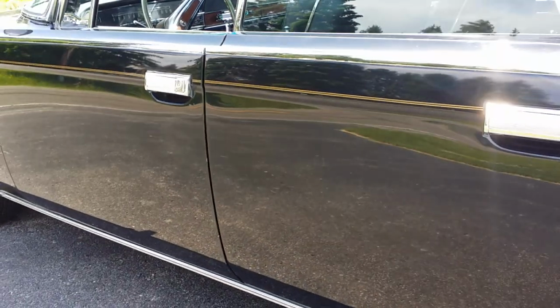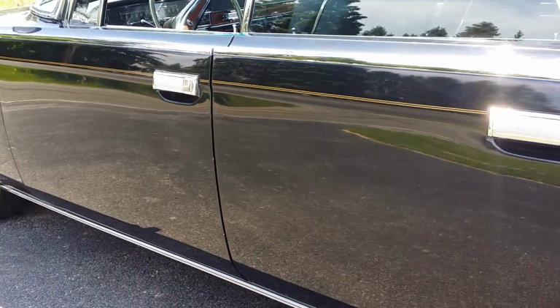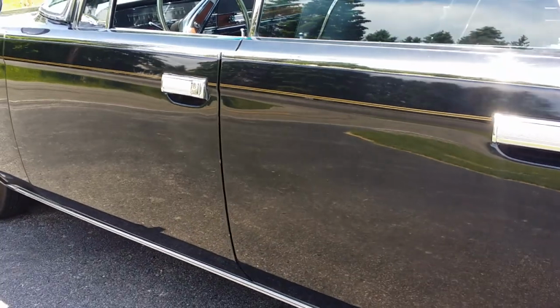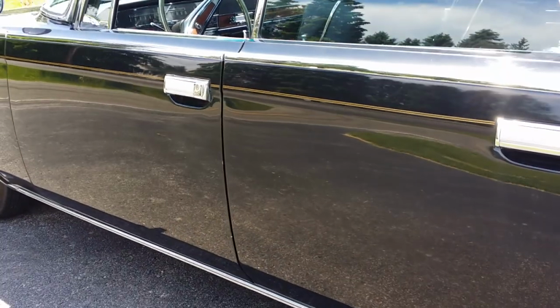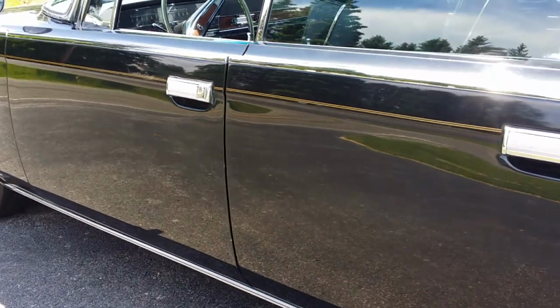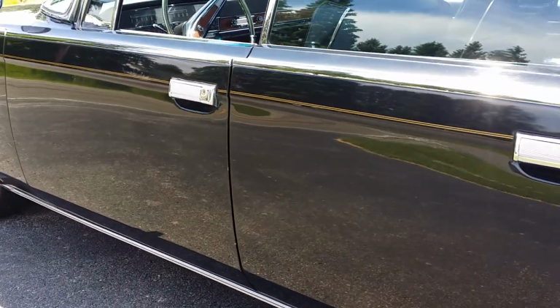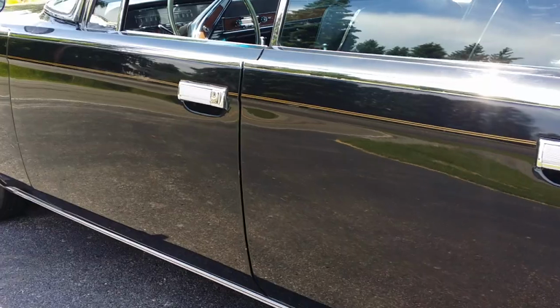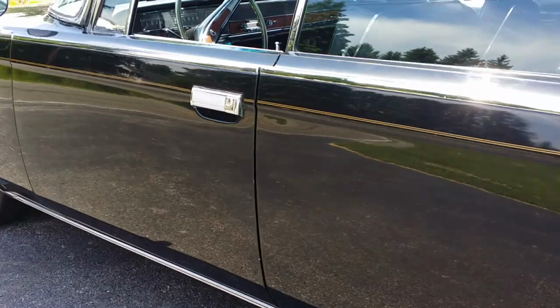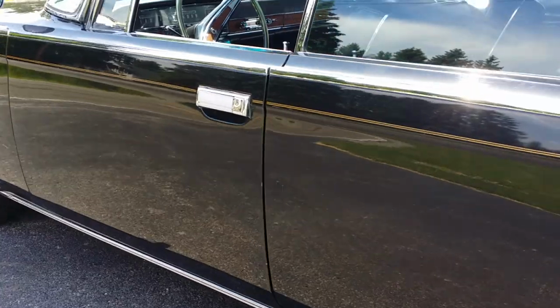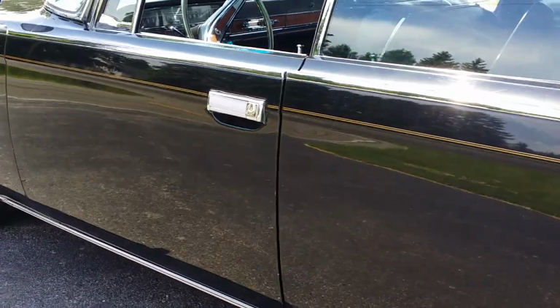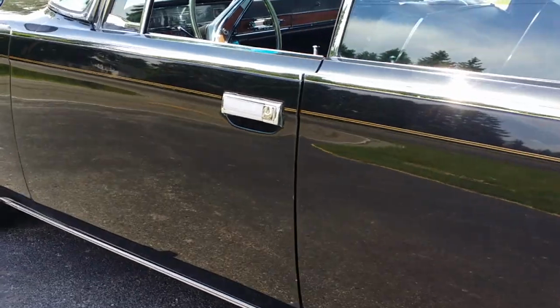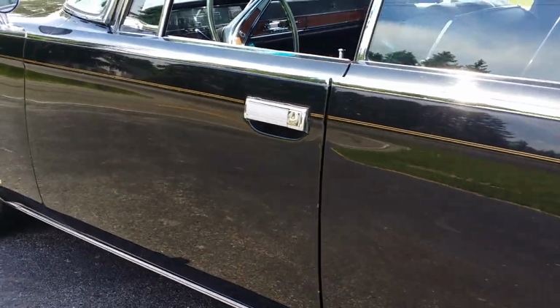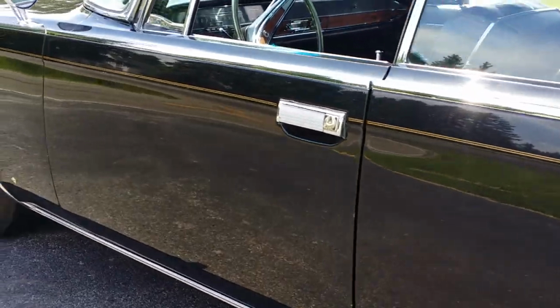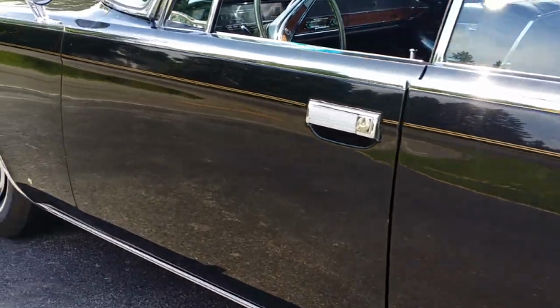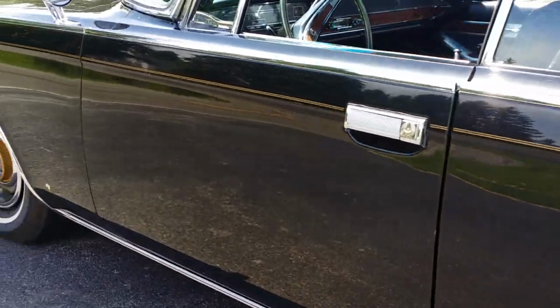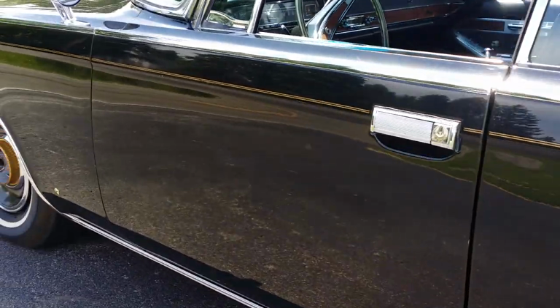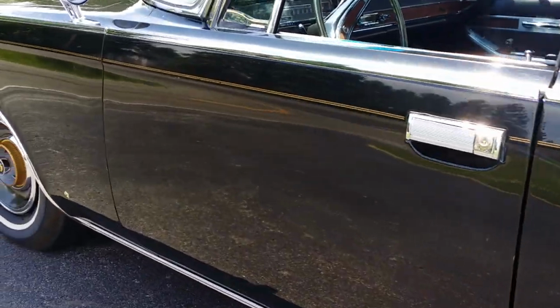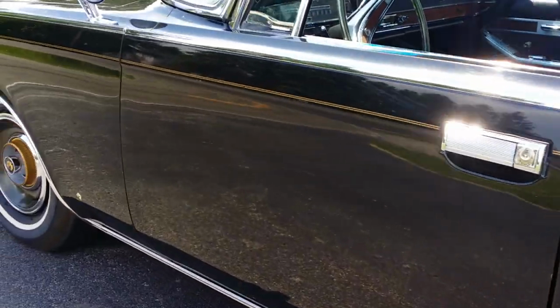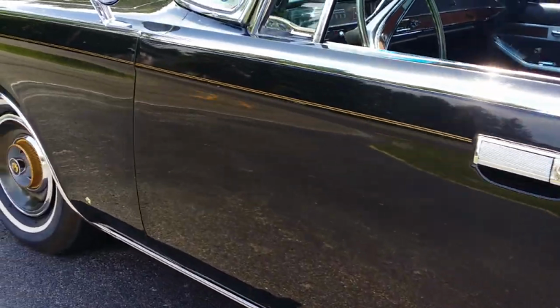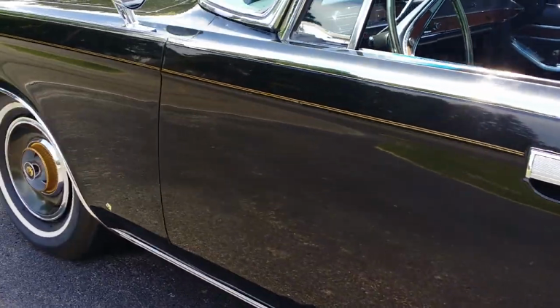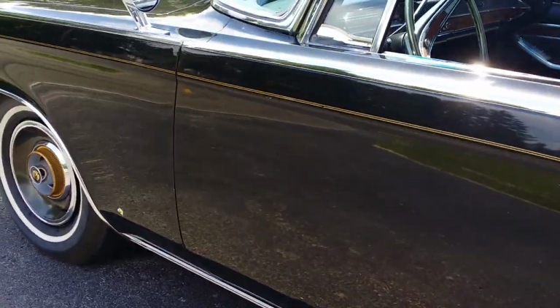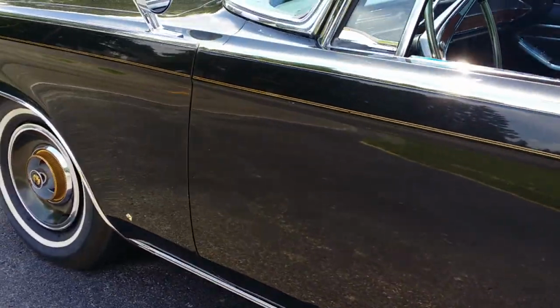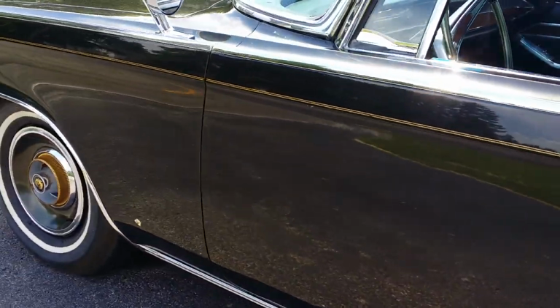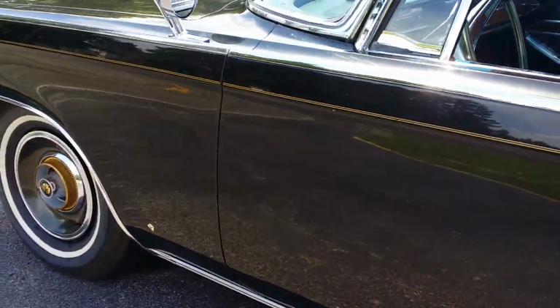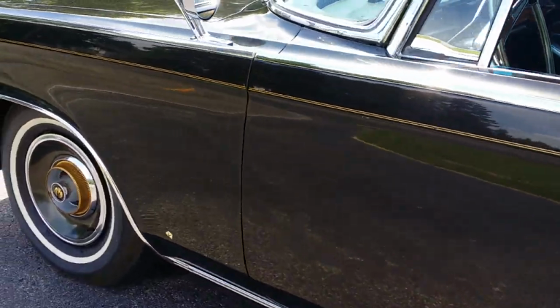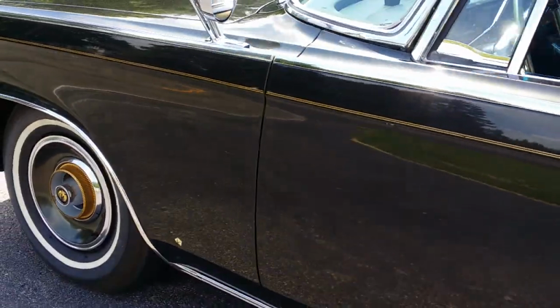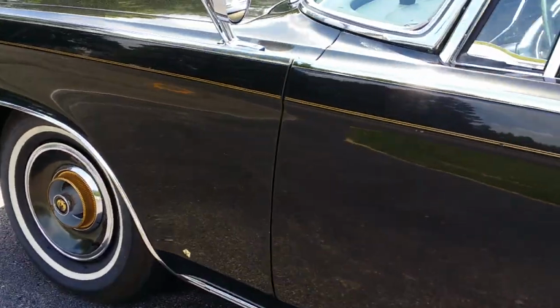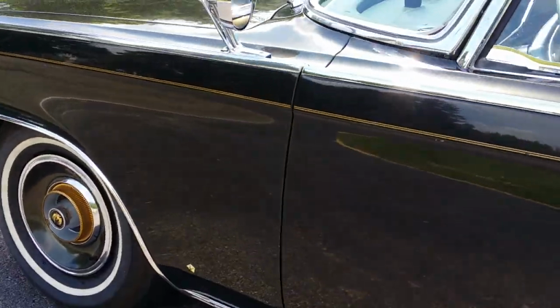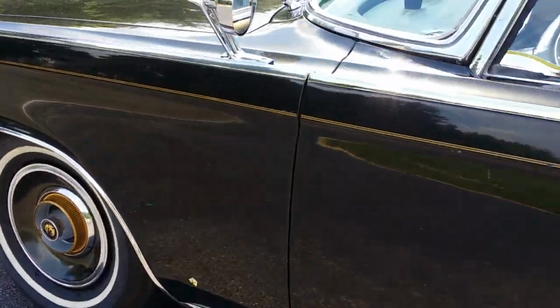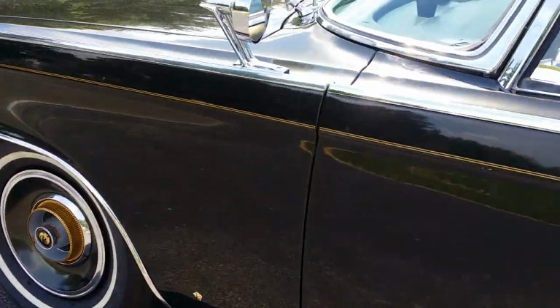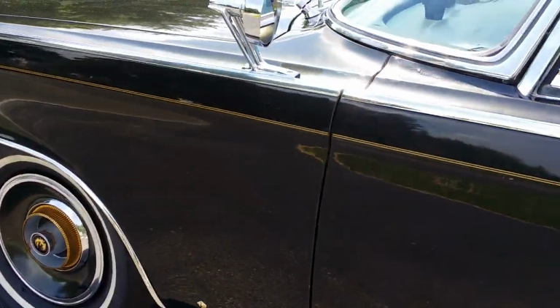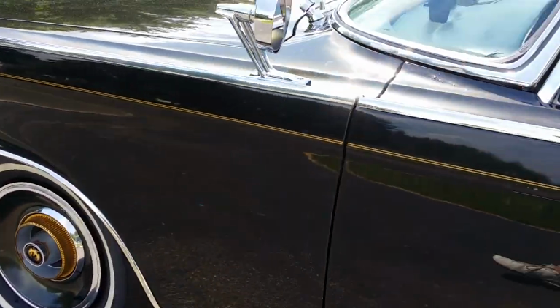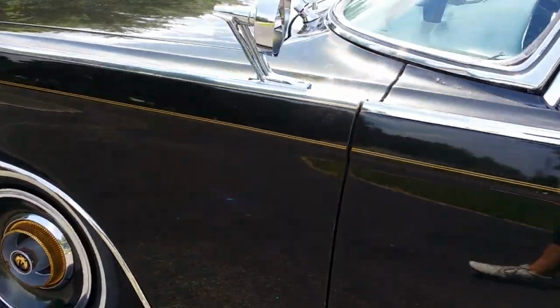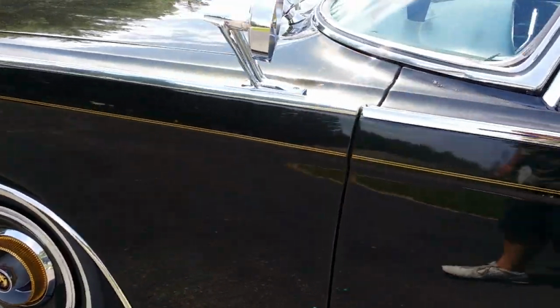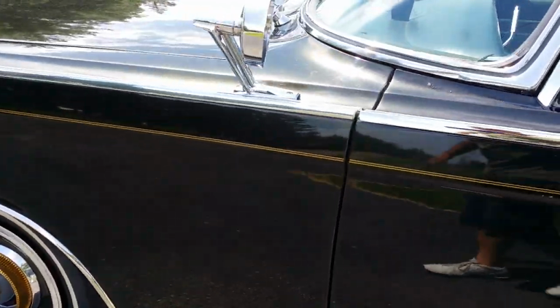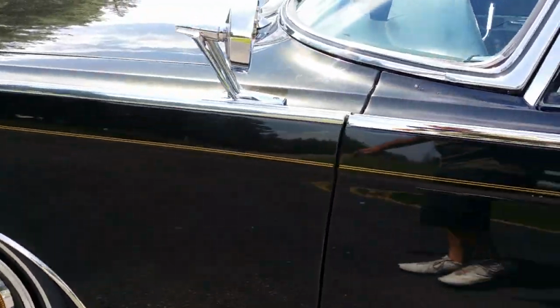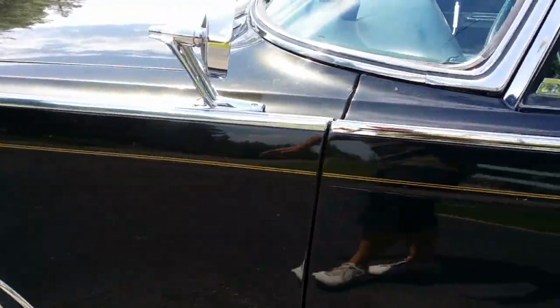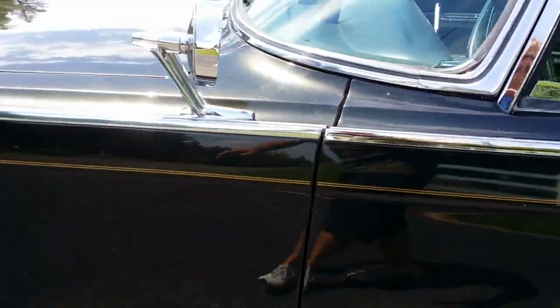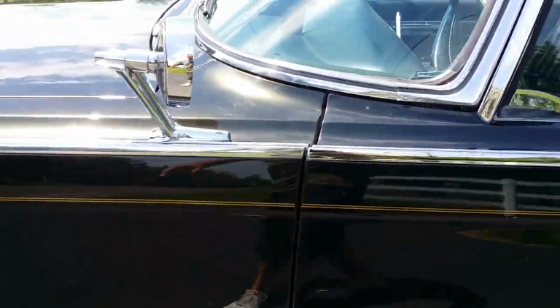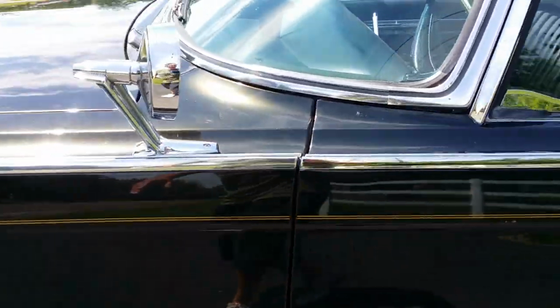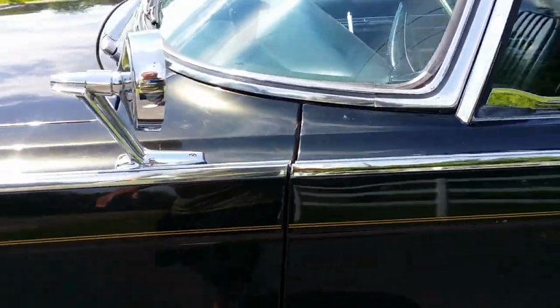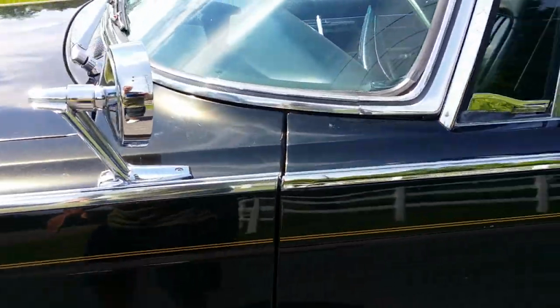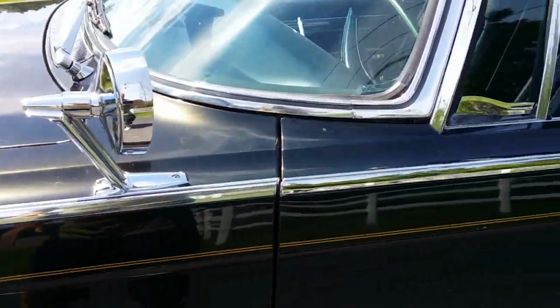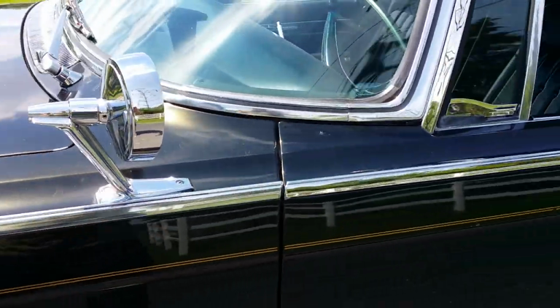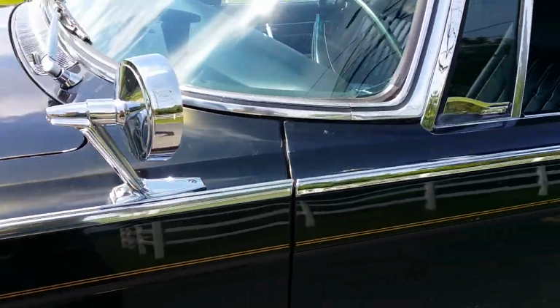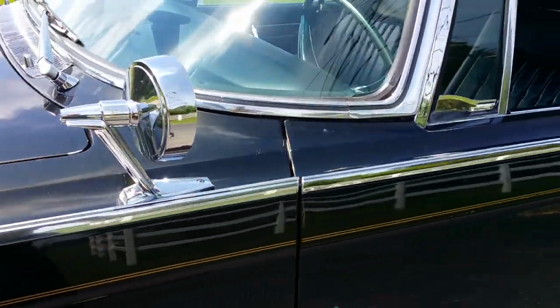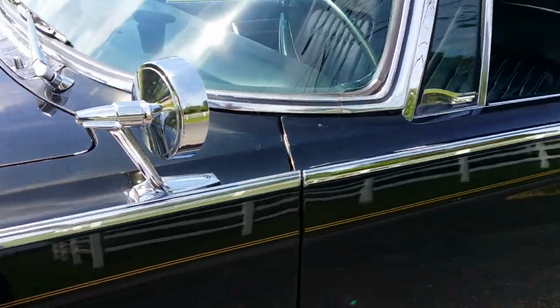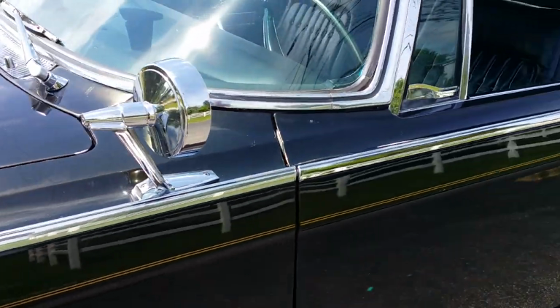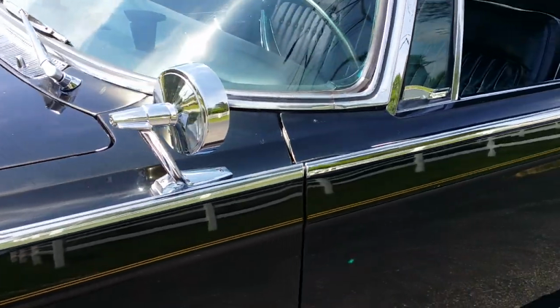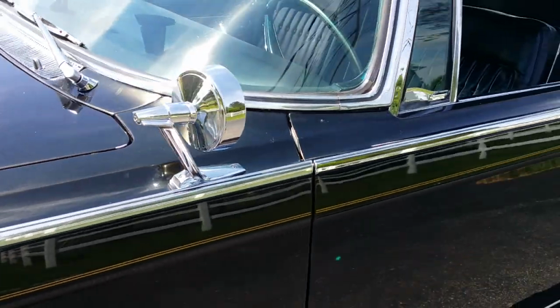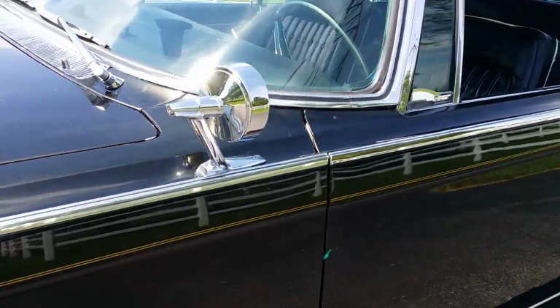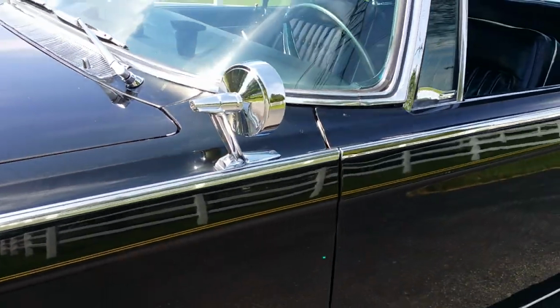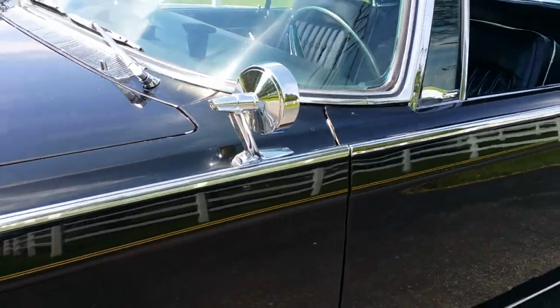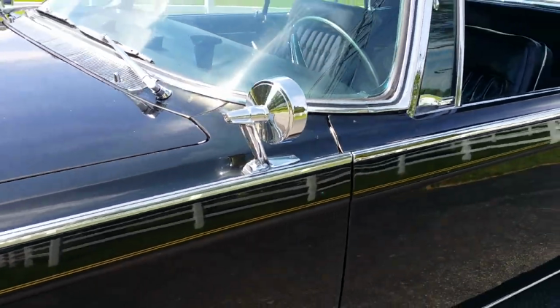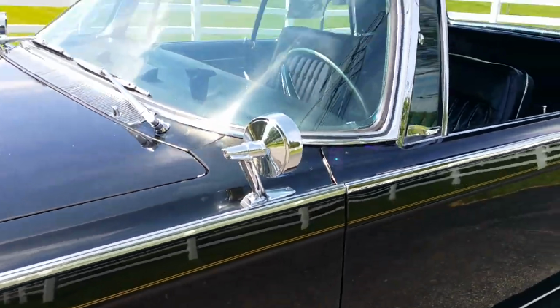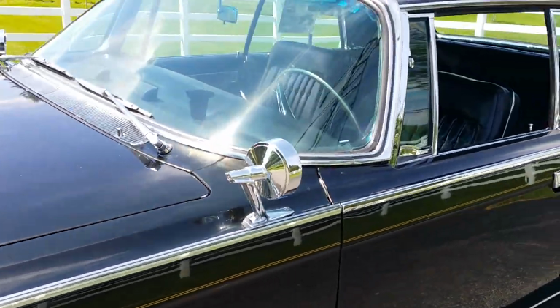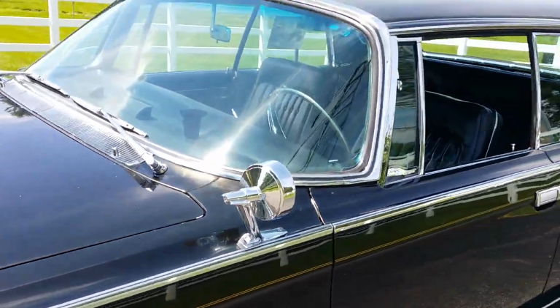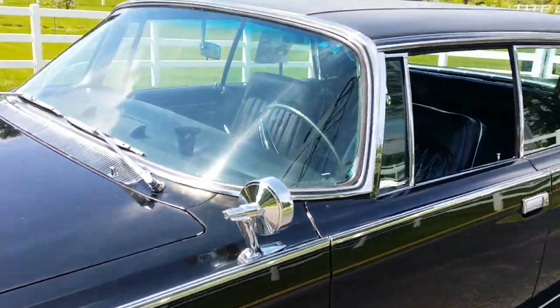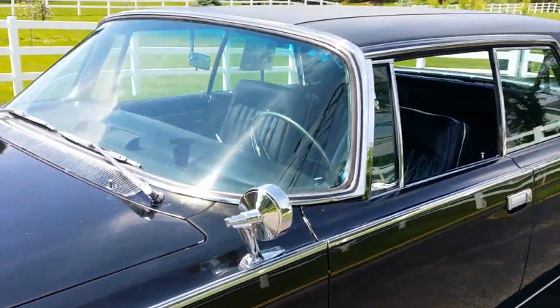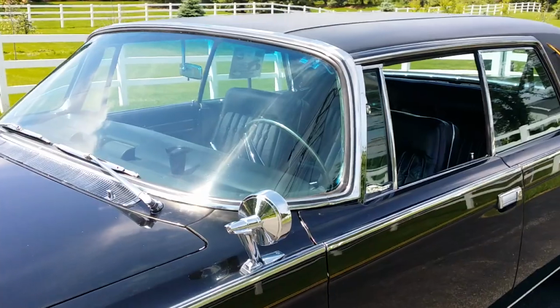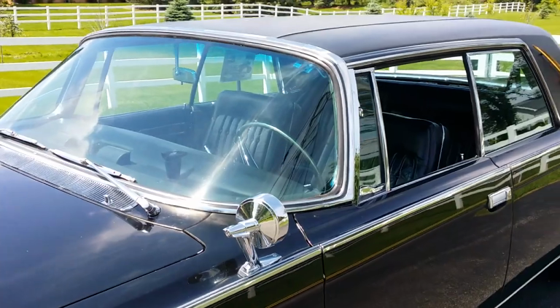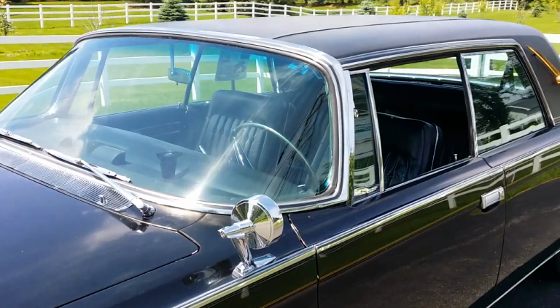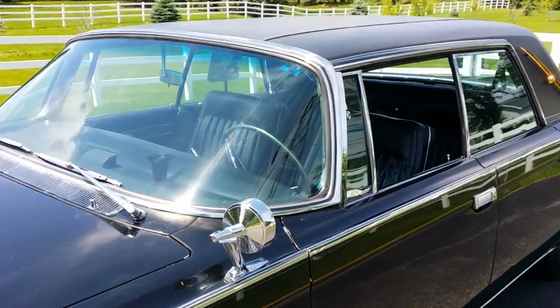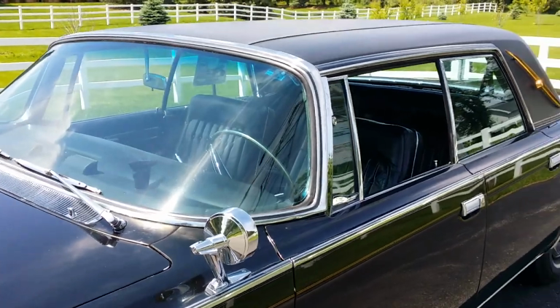There is a spot on this car where I couldn't get a light-duty business card magnet to stick.